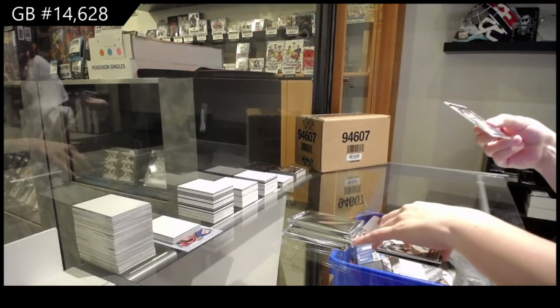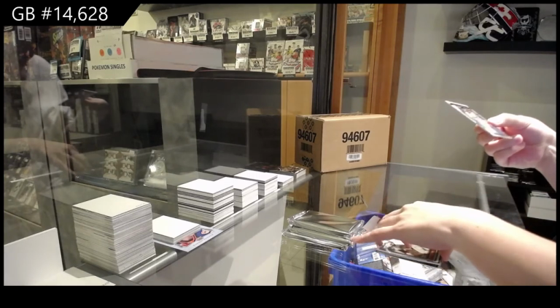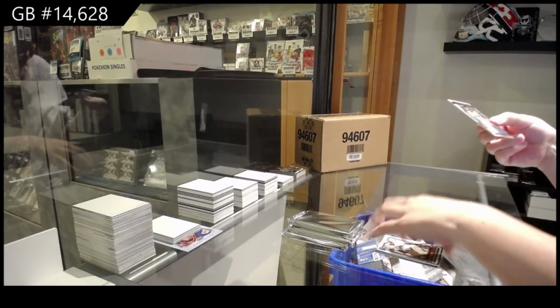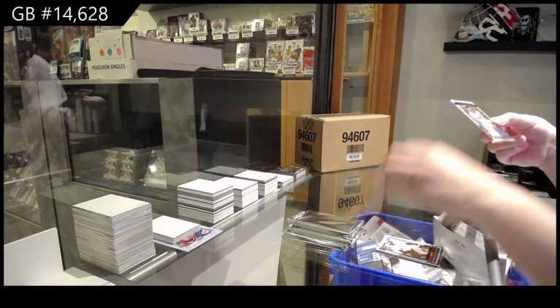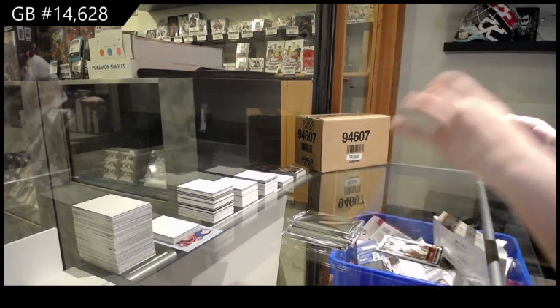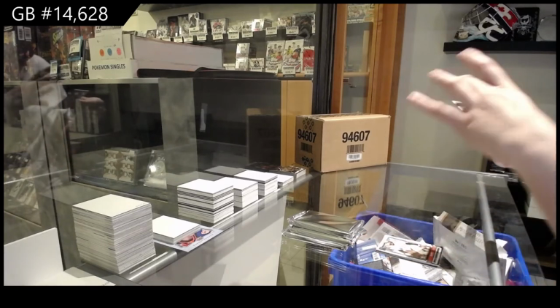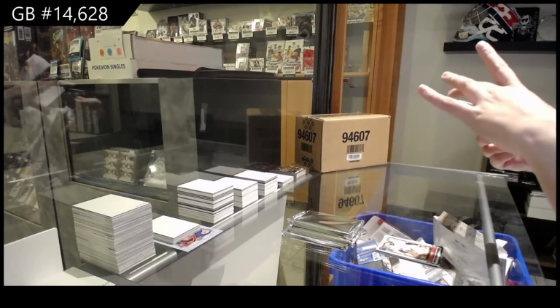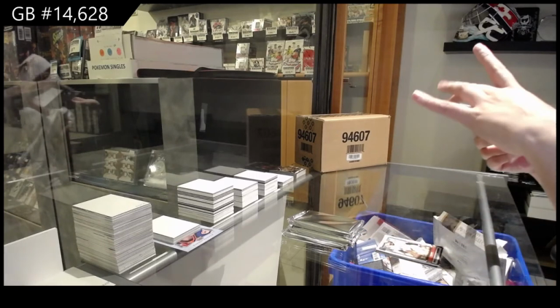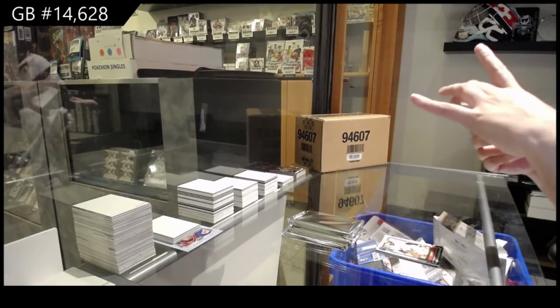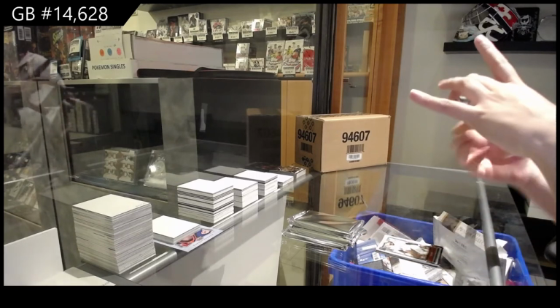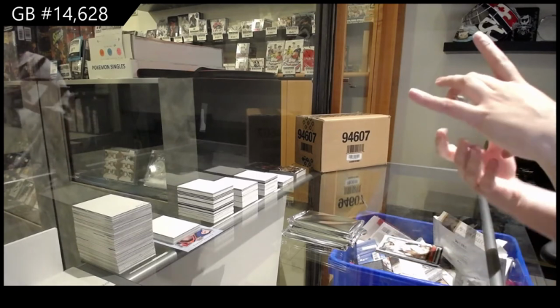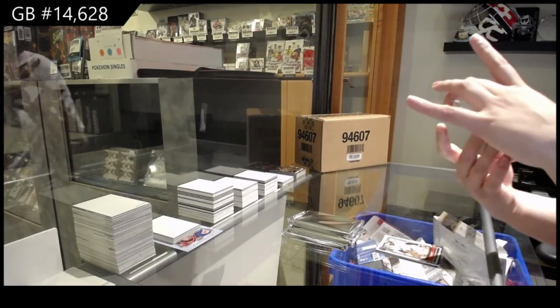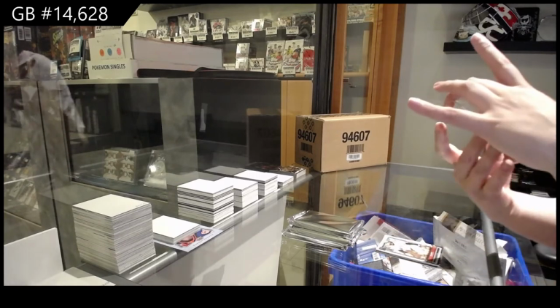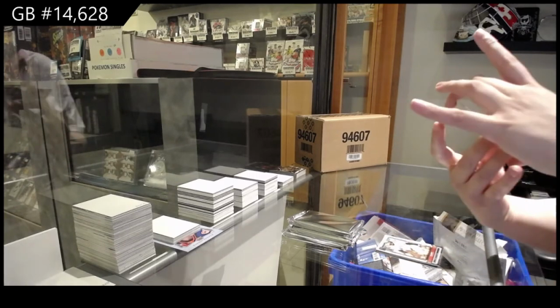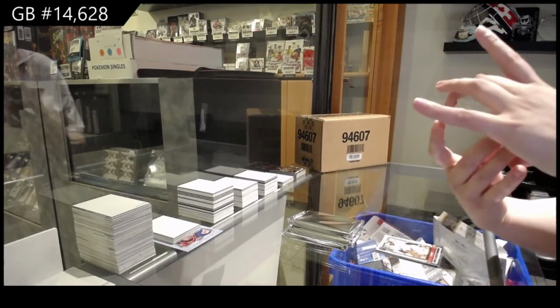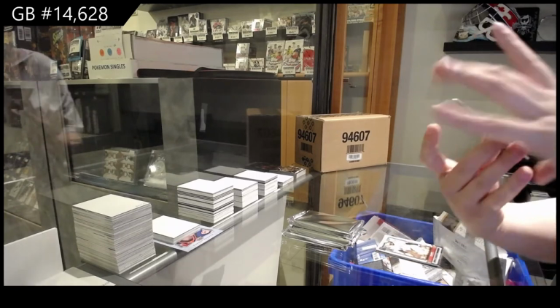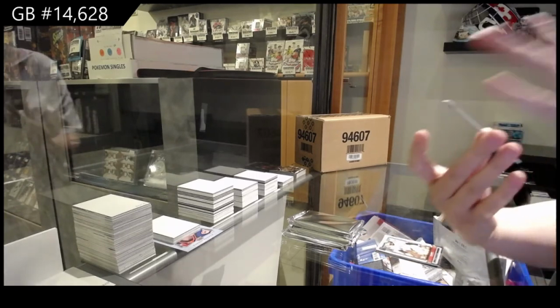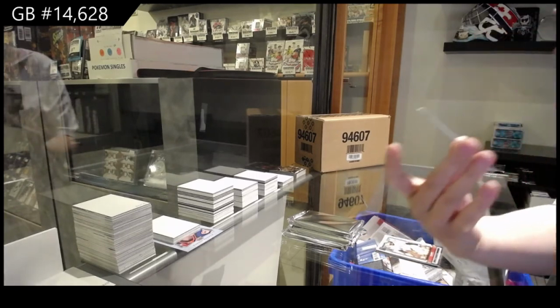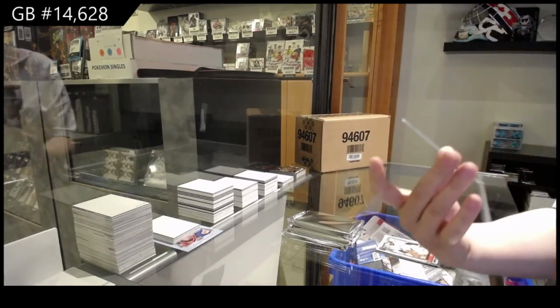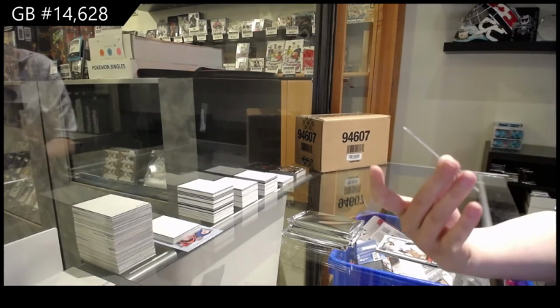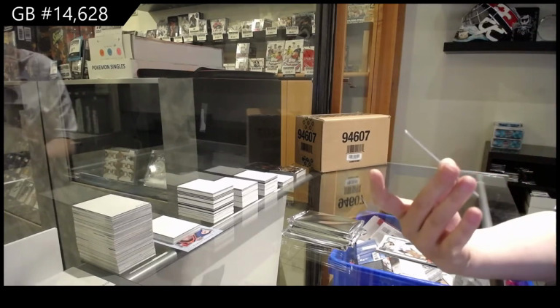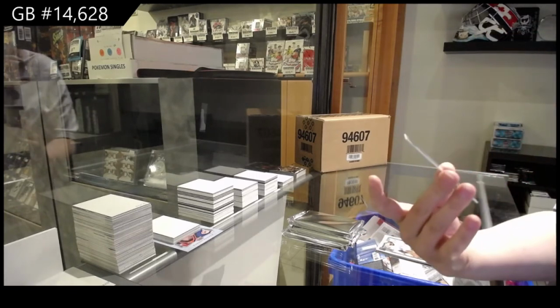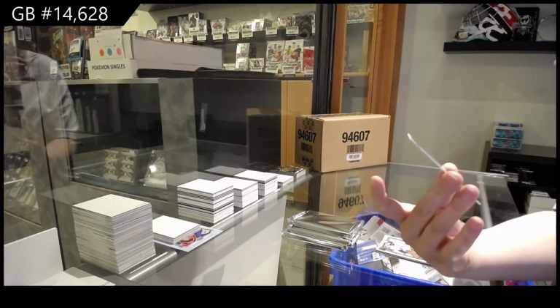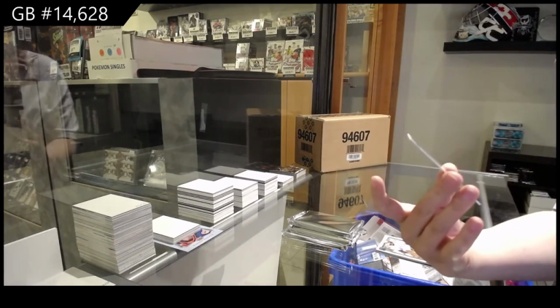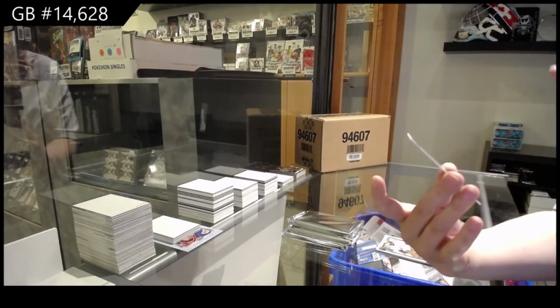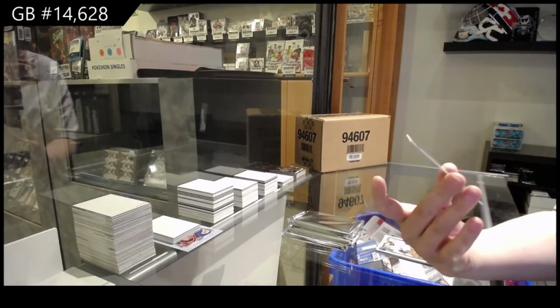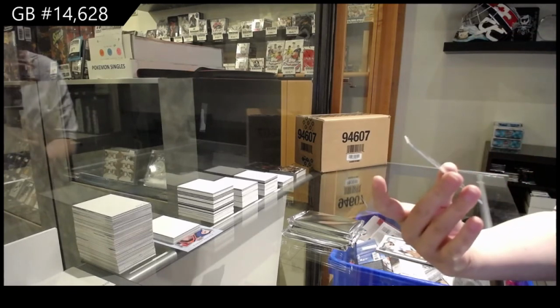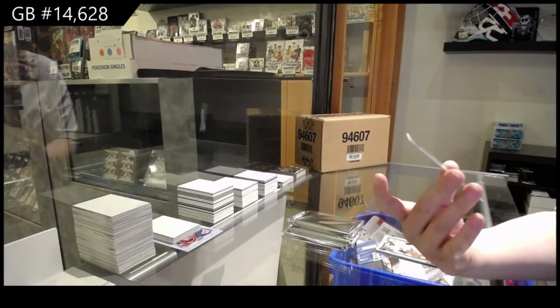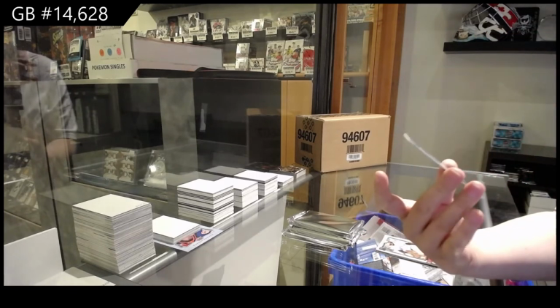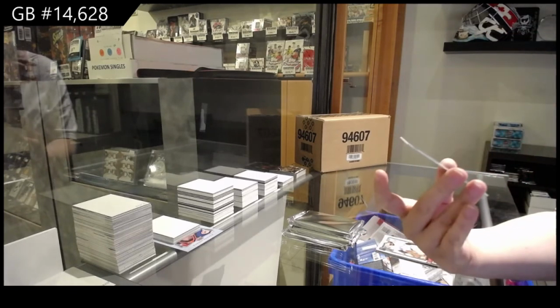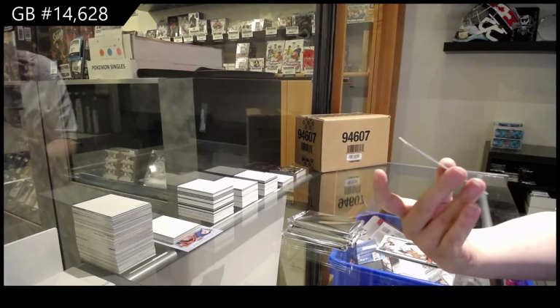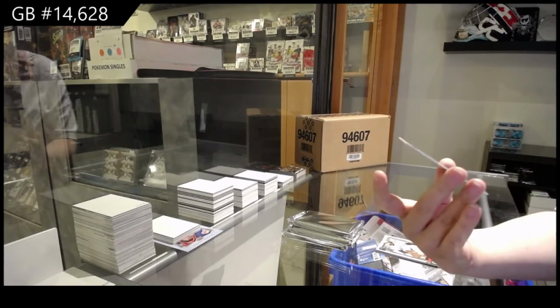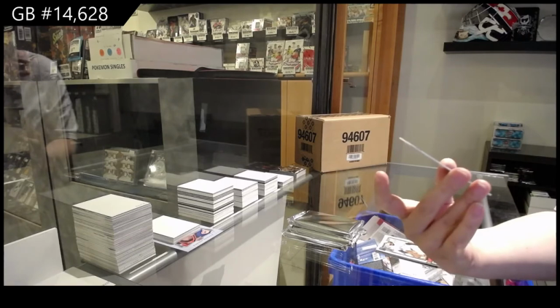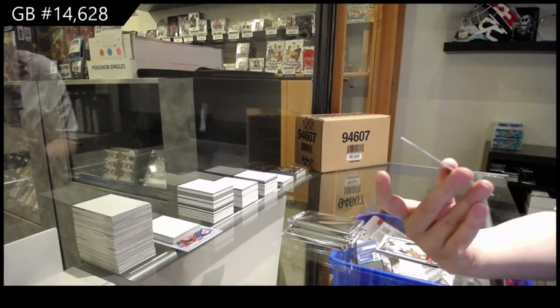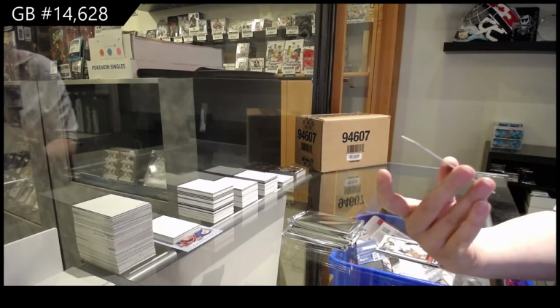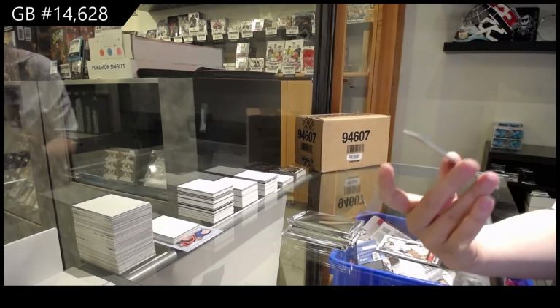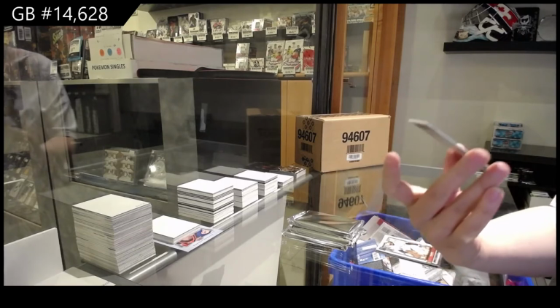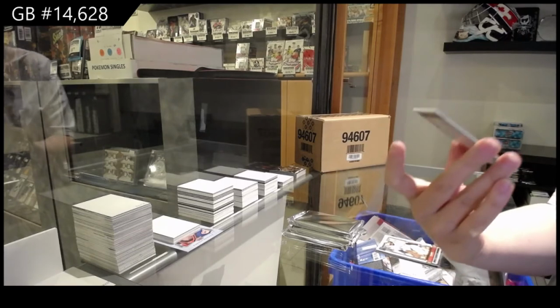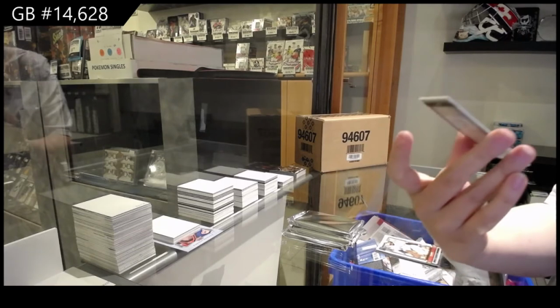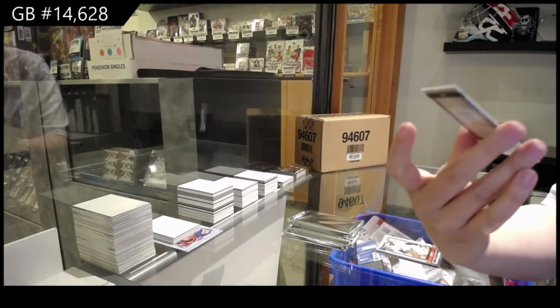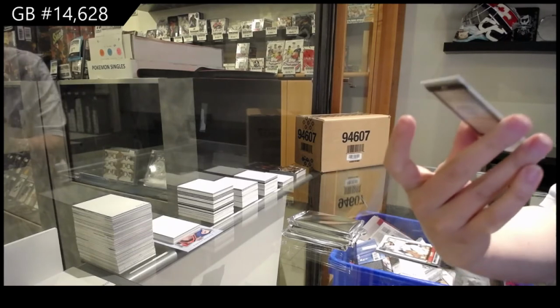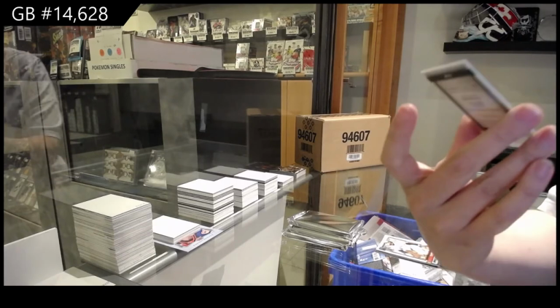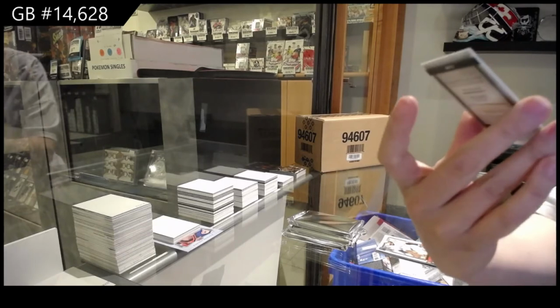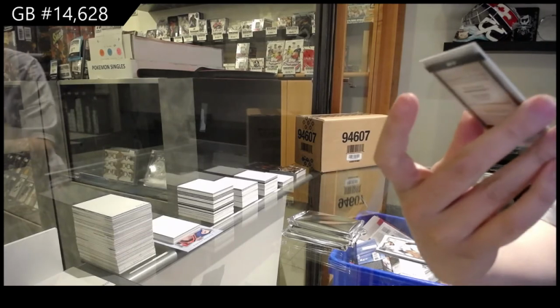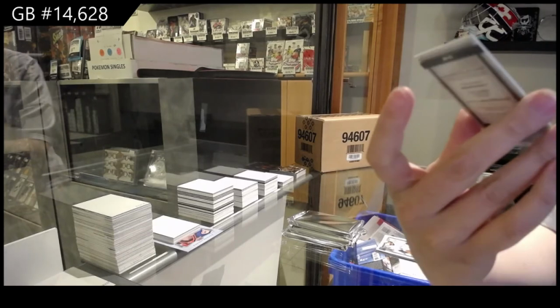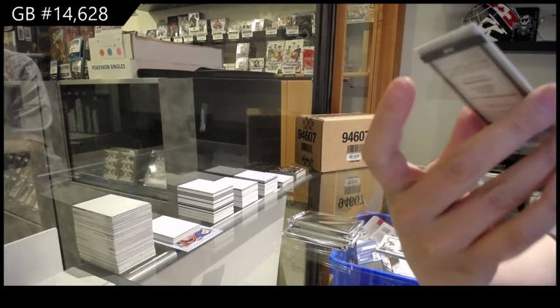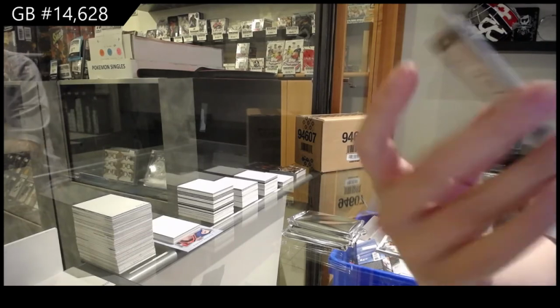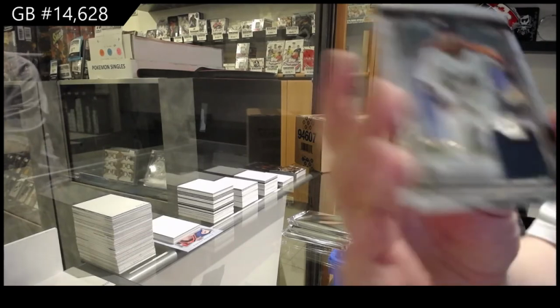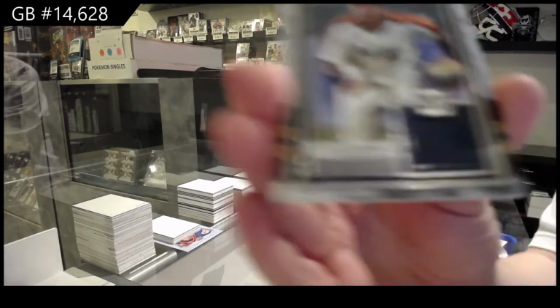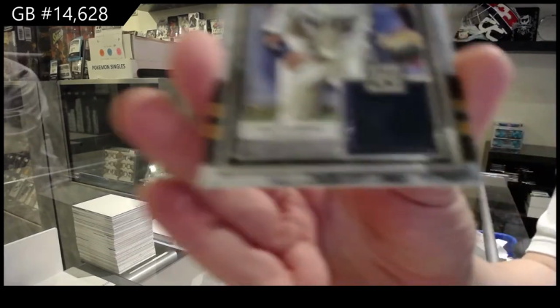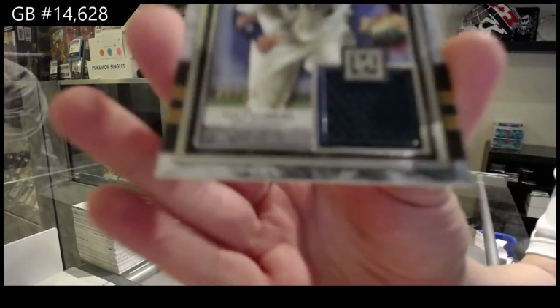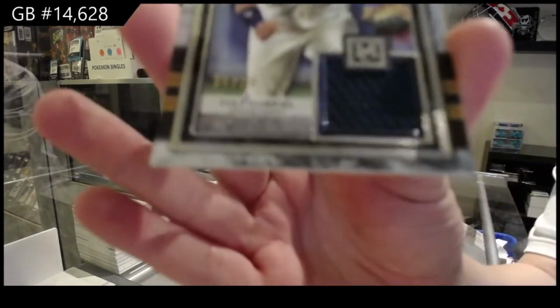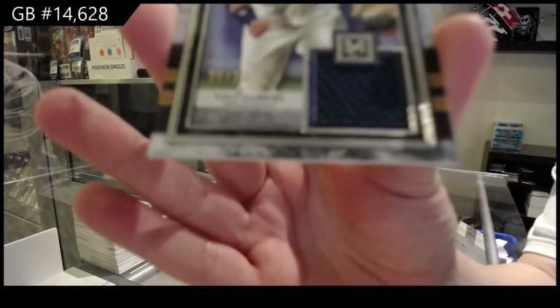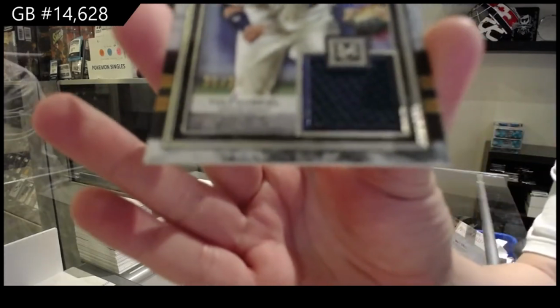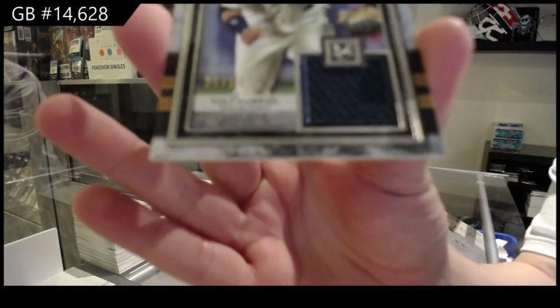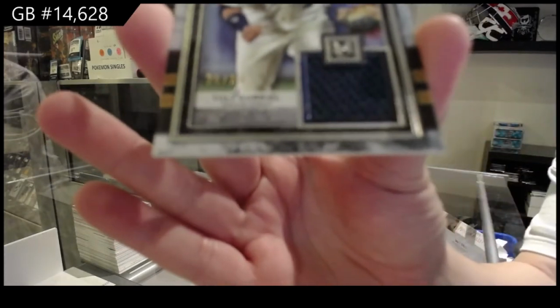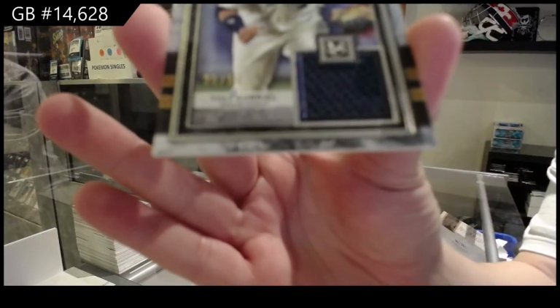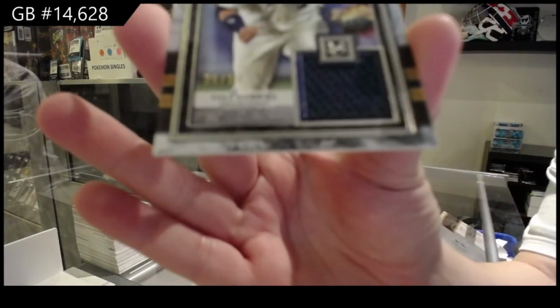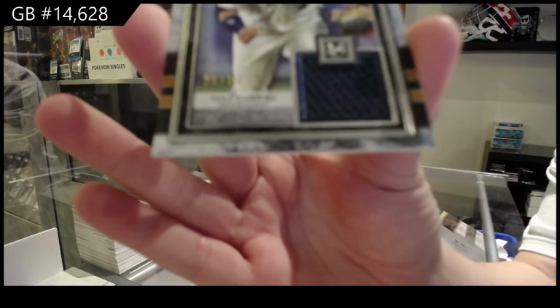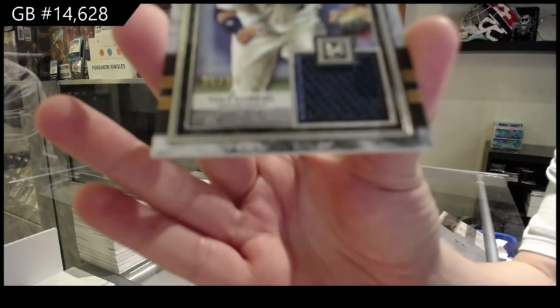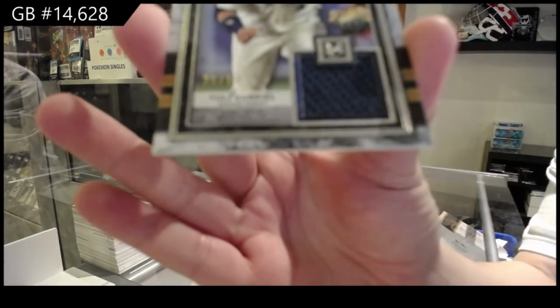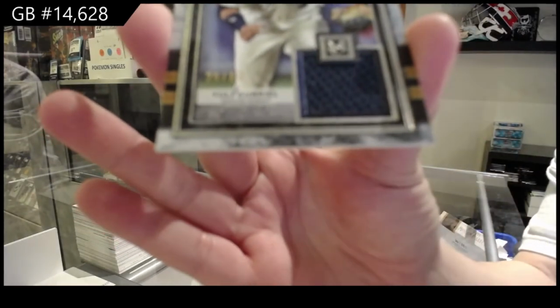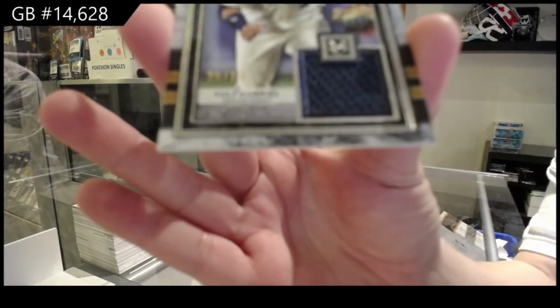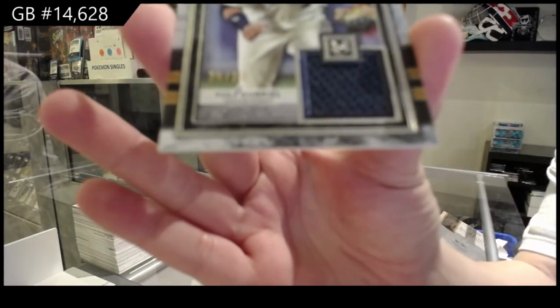We've got a jersey numbered to 250 — Meaningful Material jersey, number 50 — of Yuli Uriel for the Houston Astros.